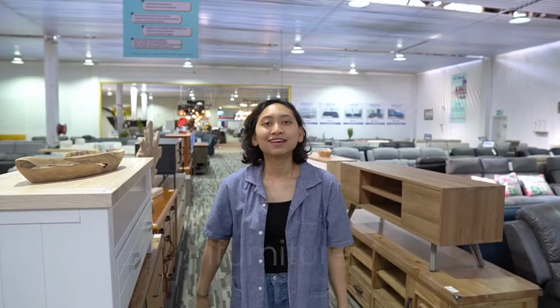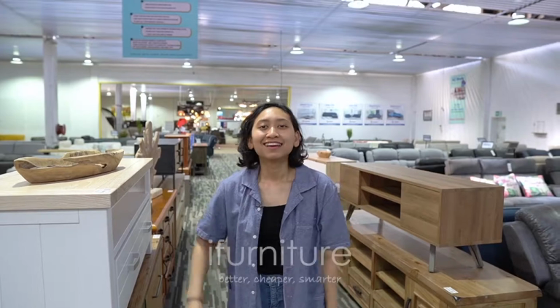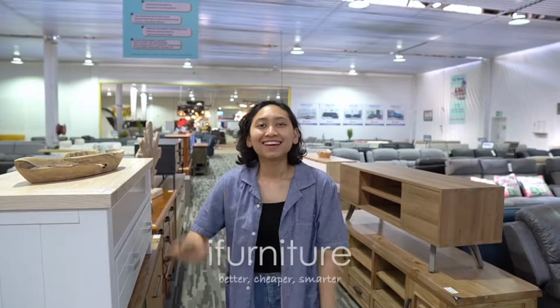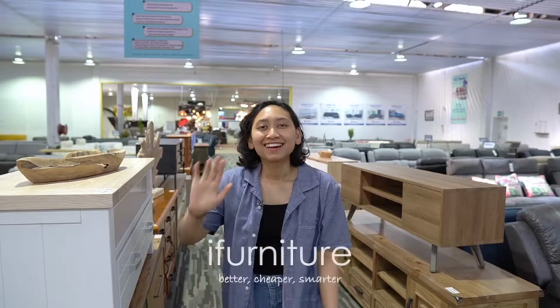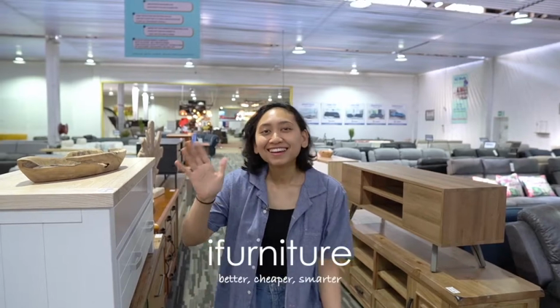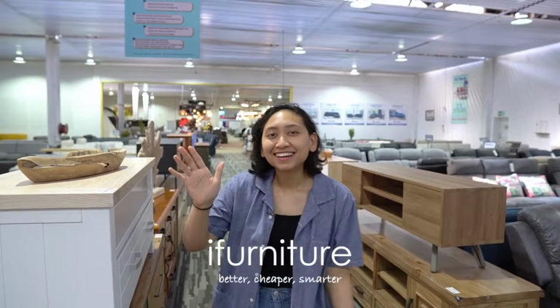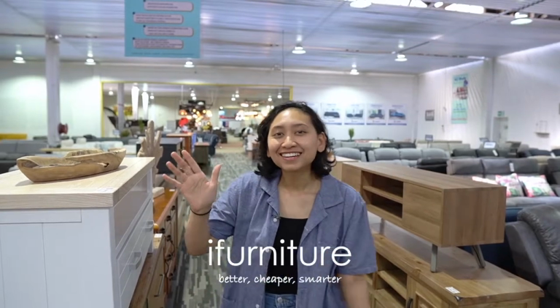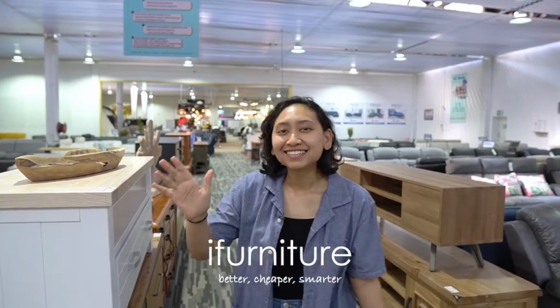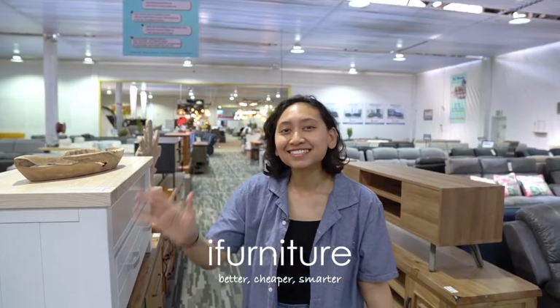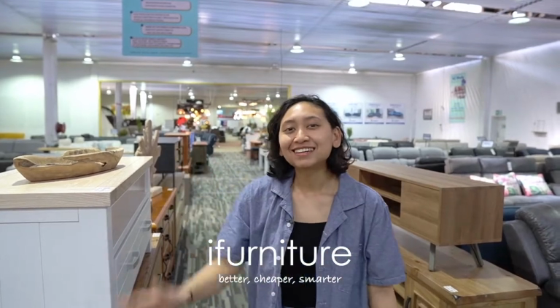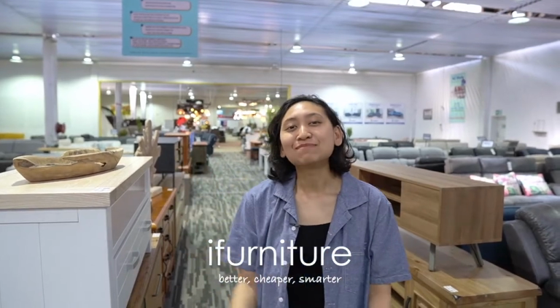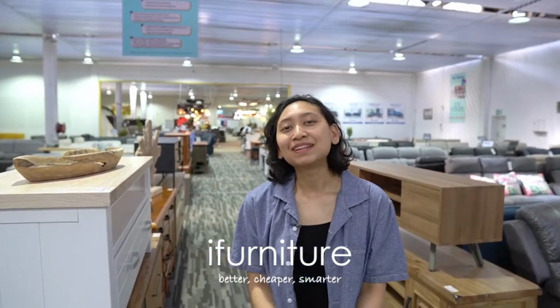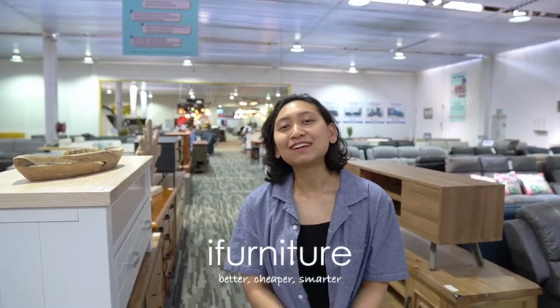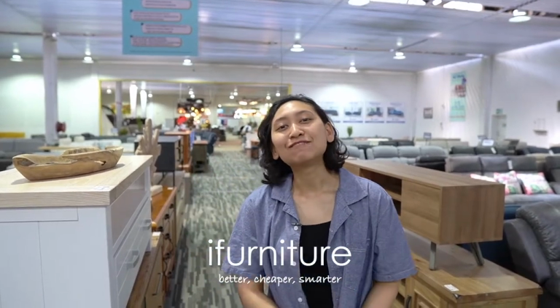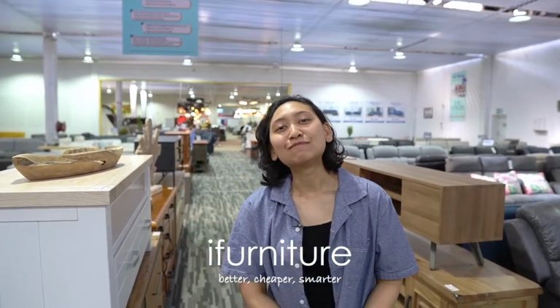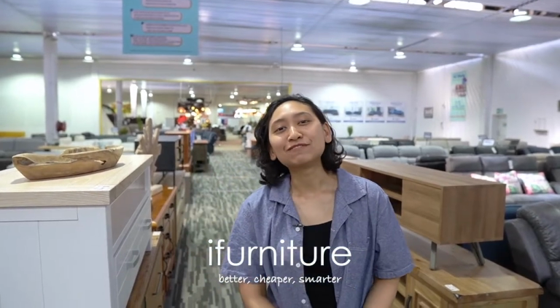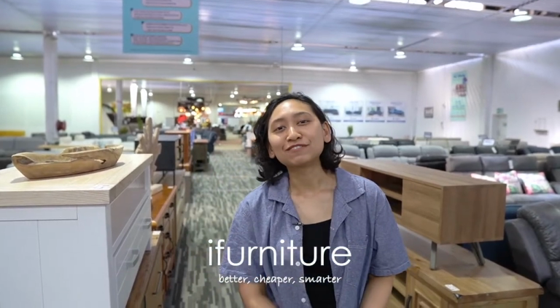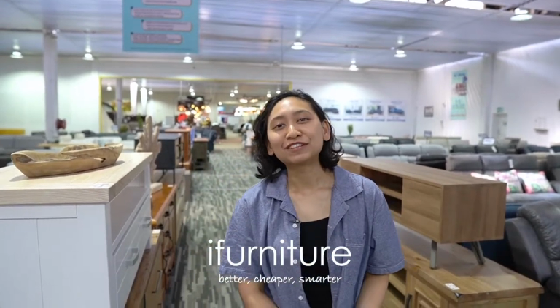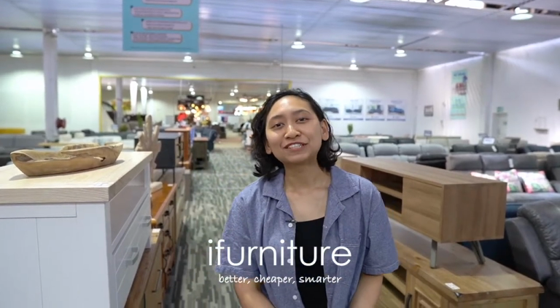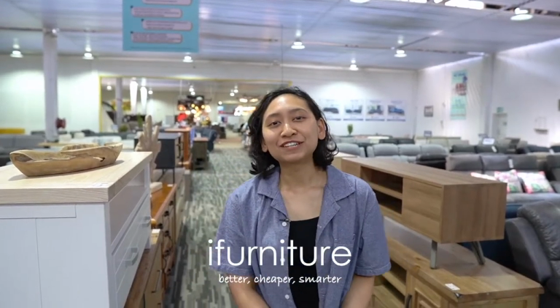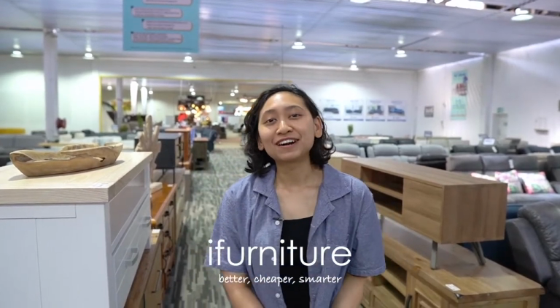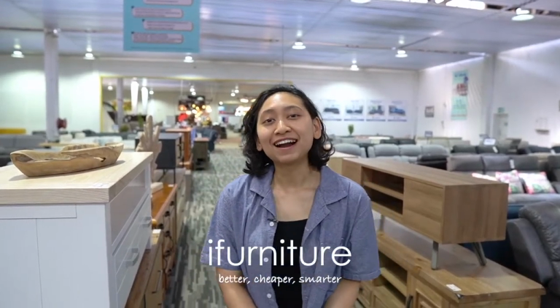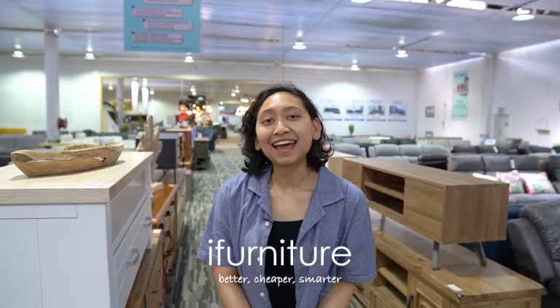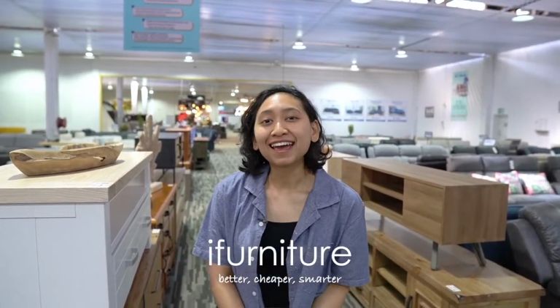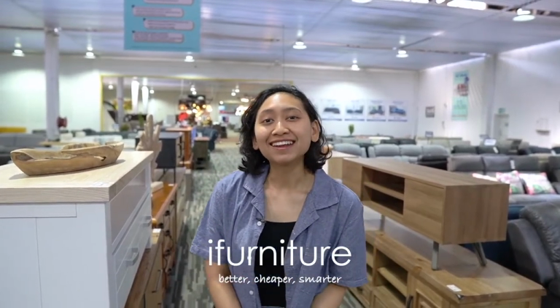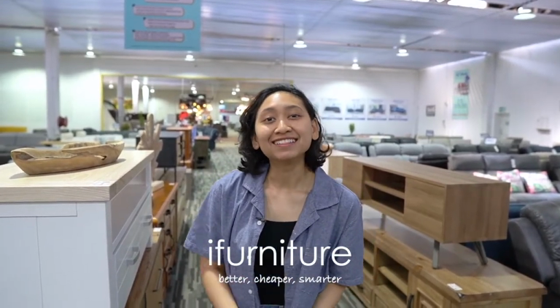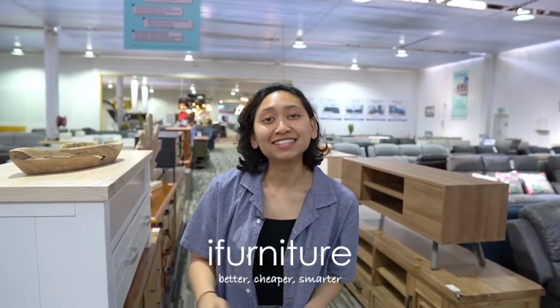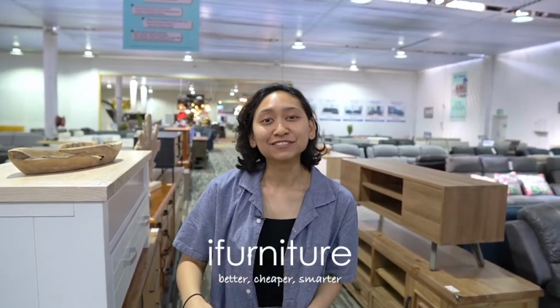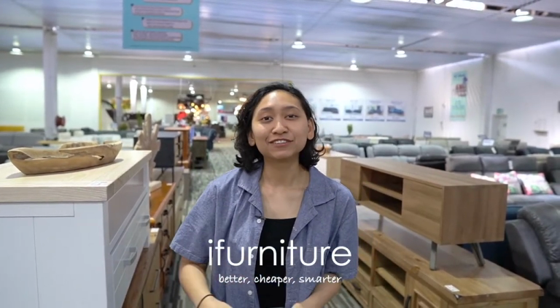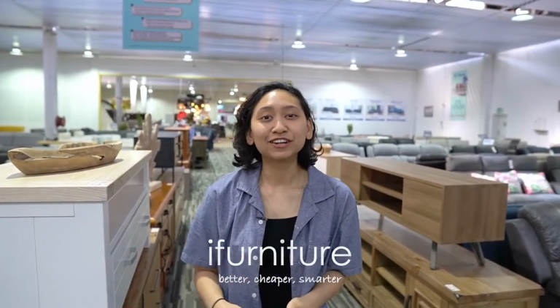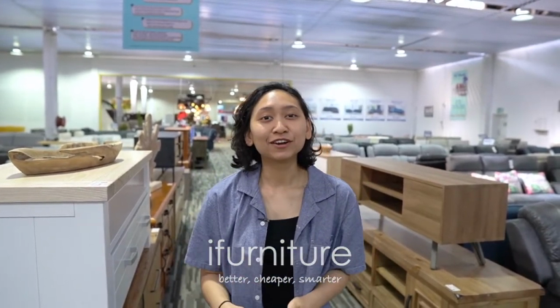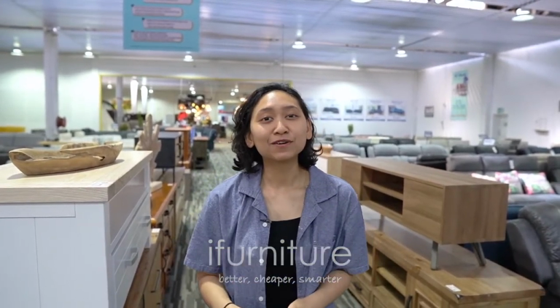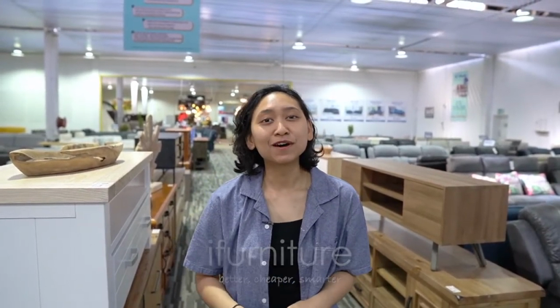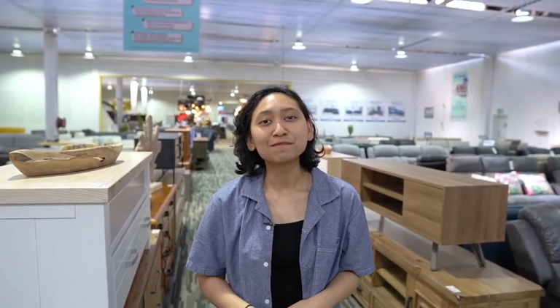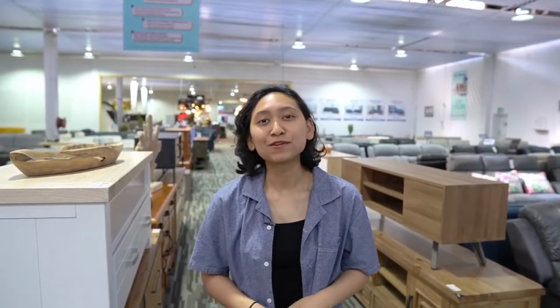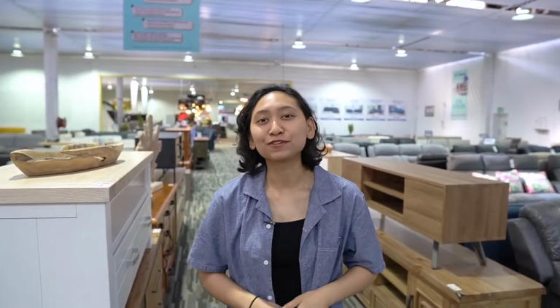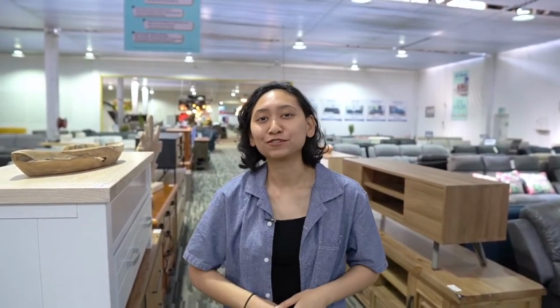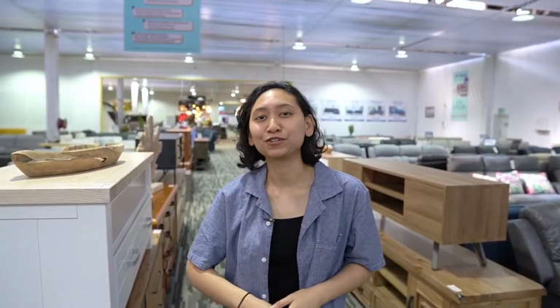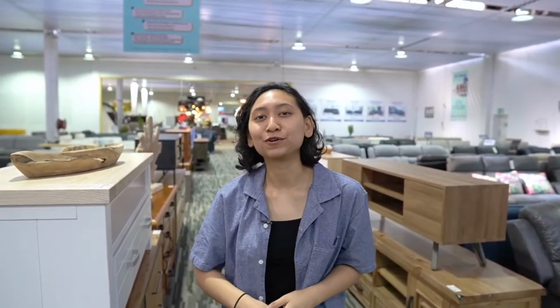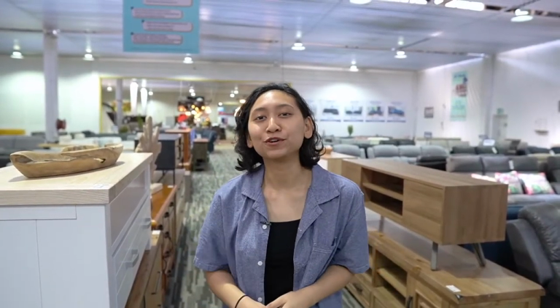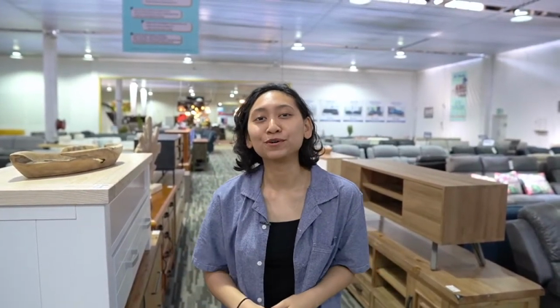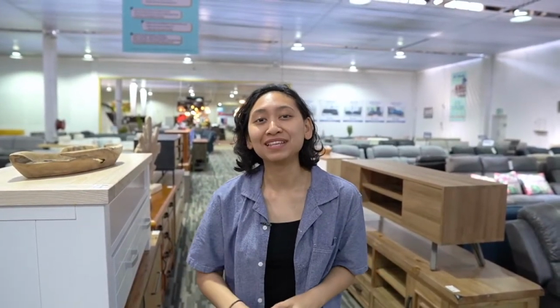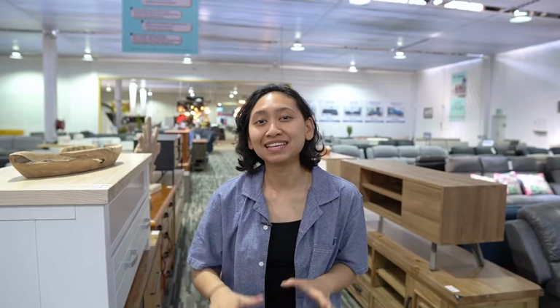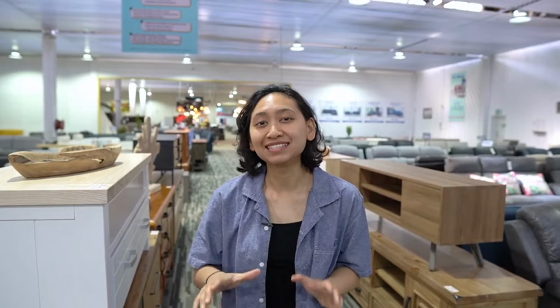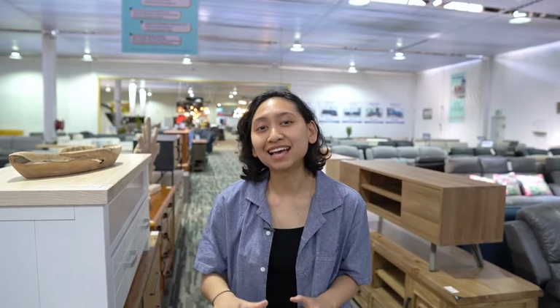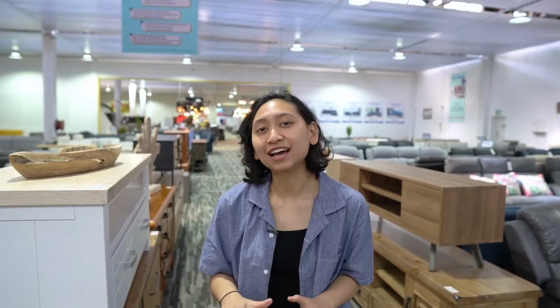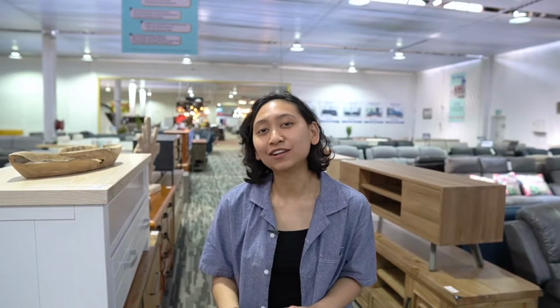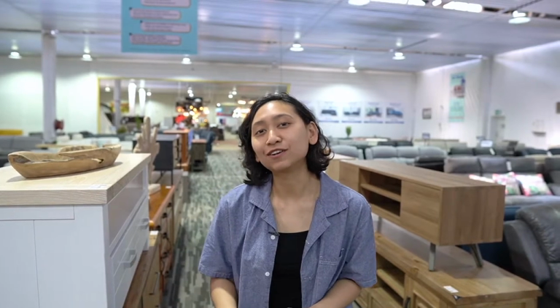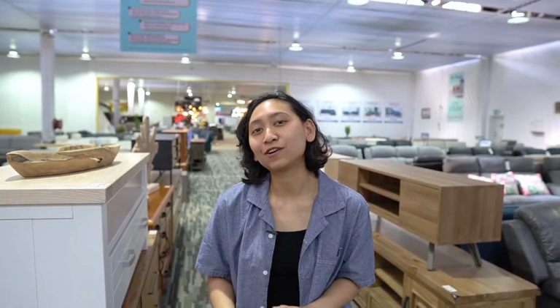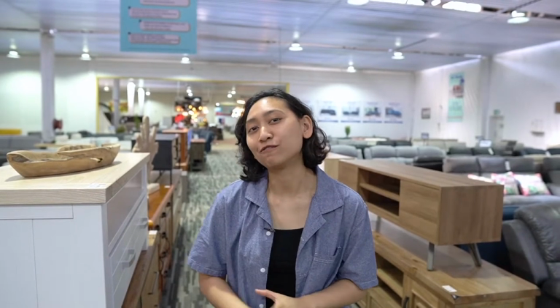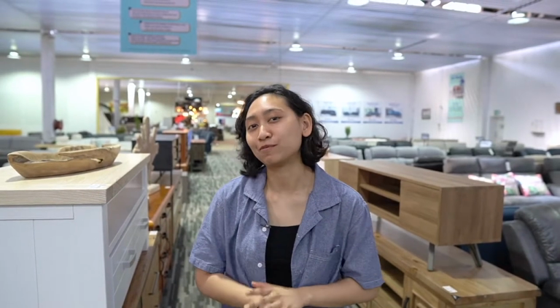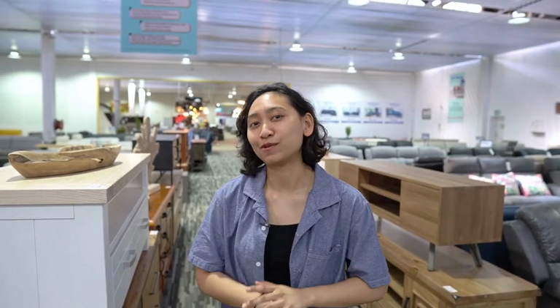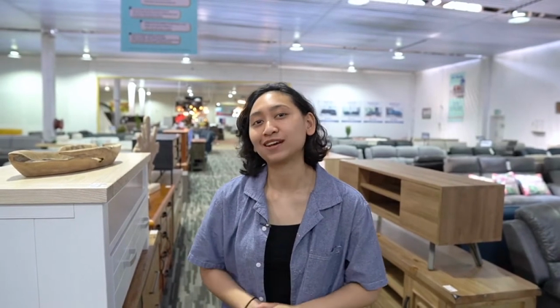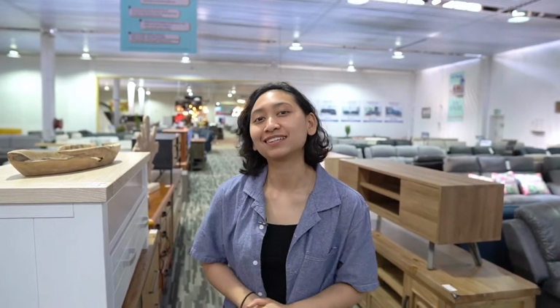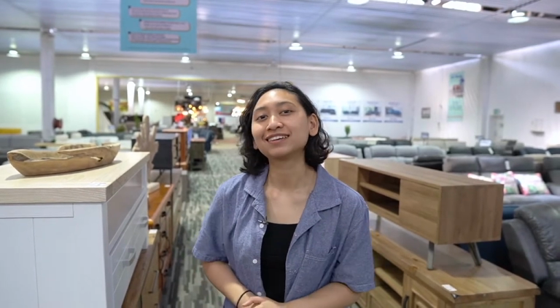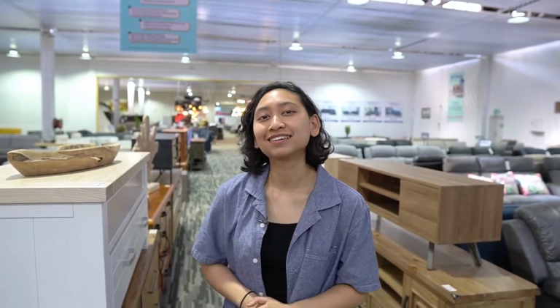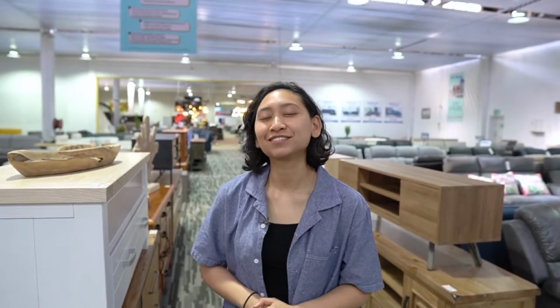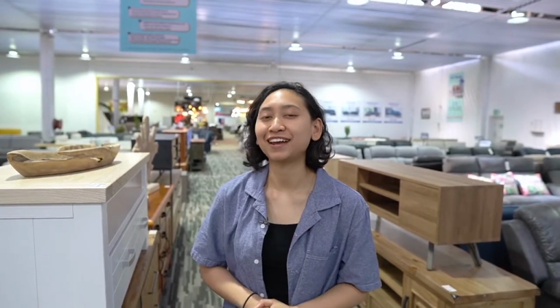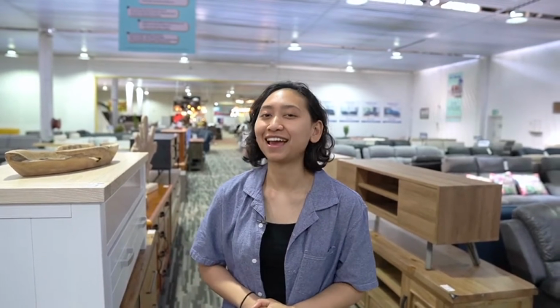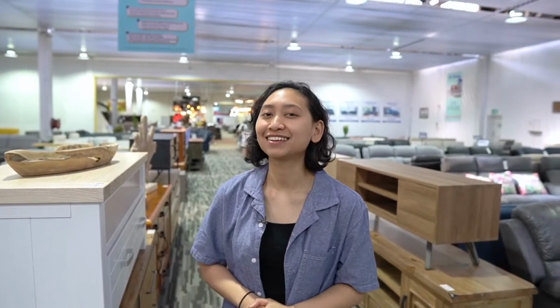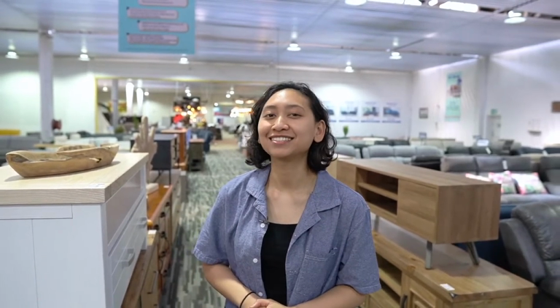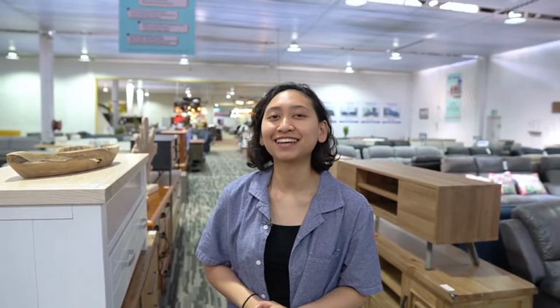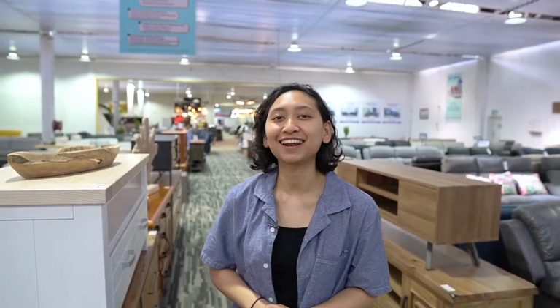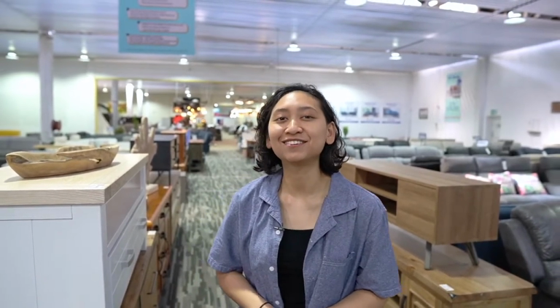Hey guys, I'm Bella from iFurniture and in this video I'm going to show you the exact look of our product. Check it out.